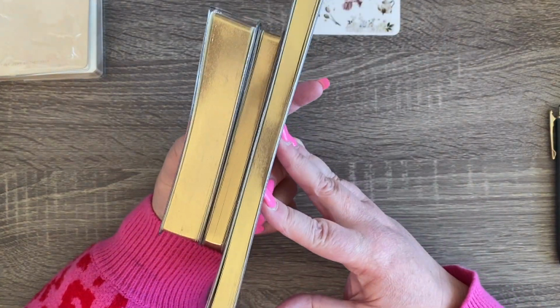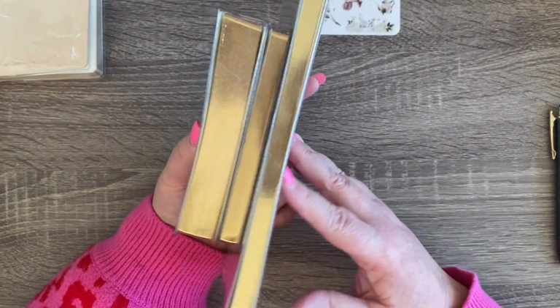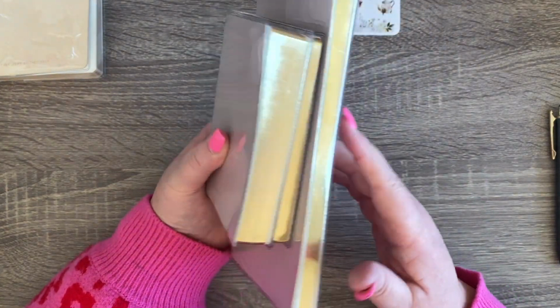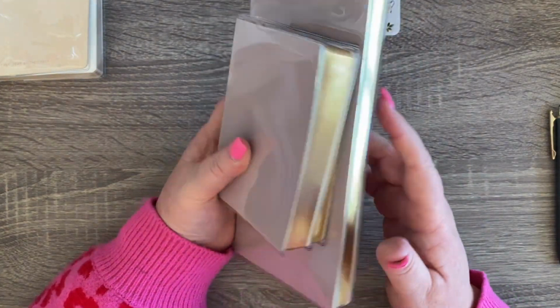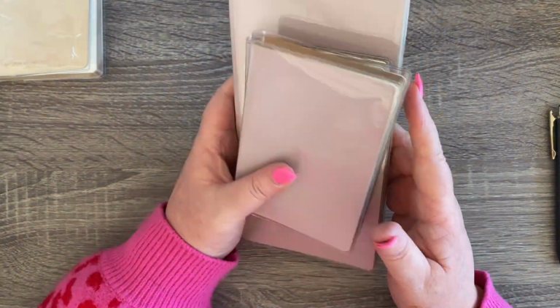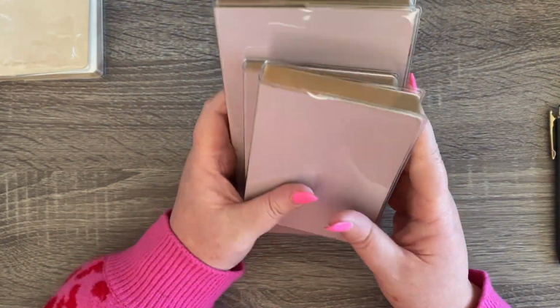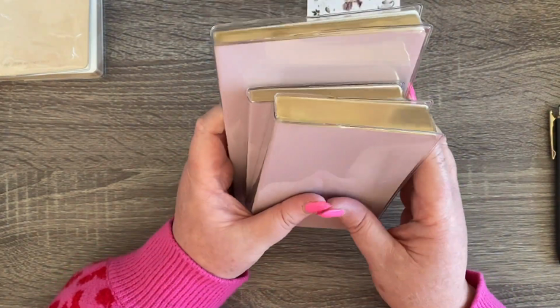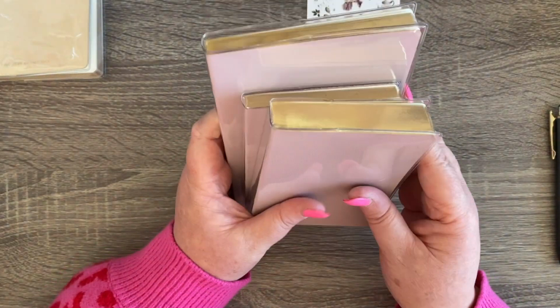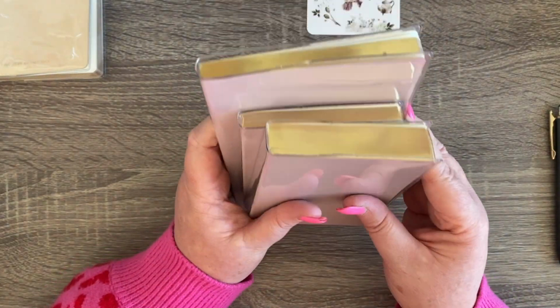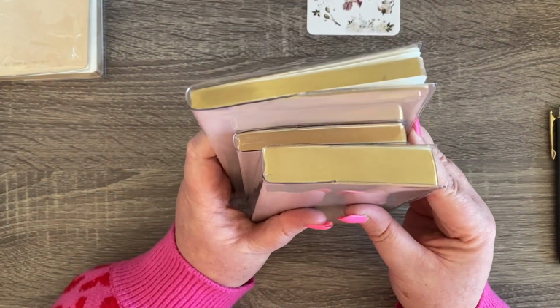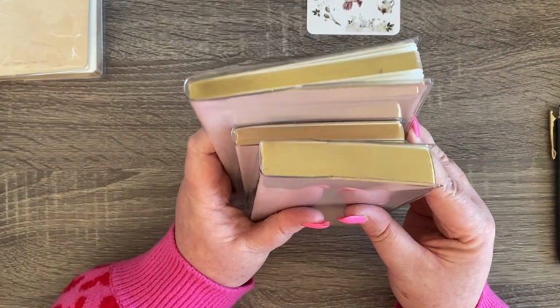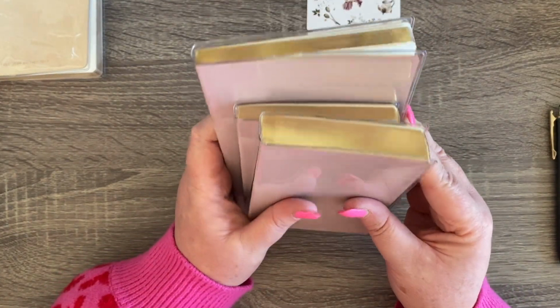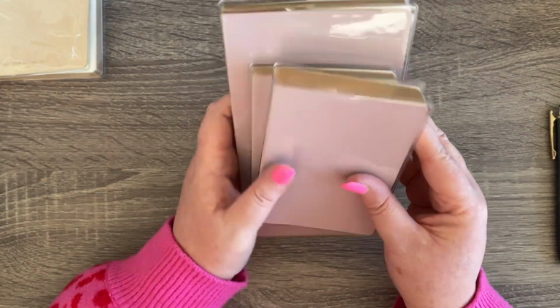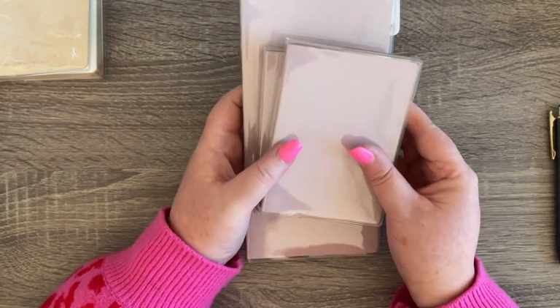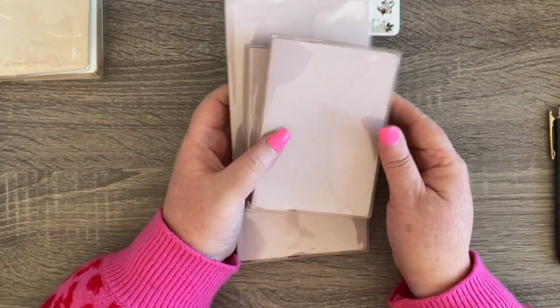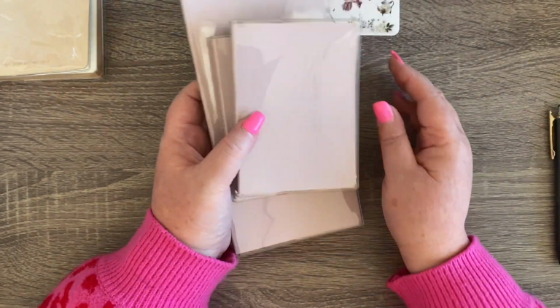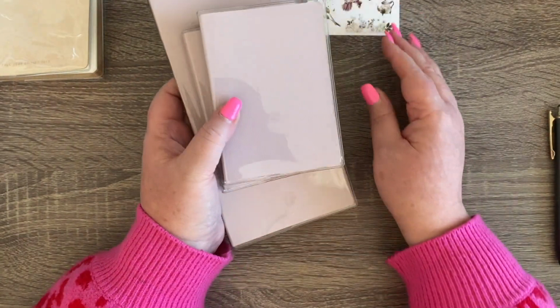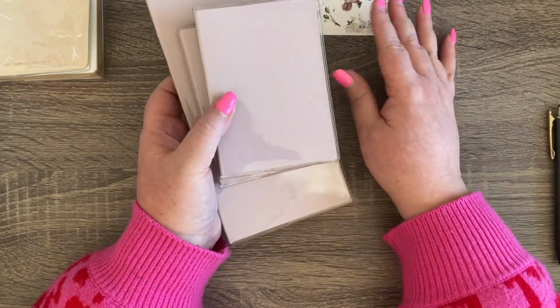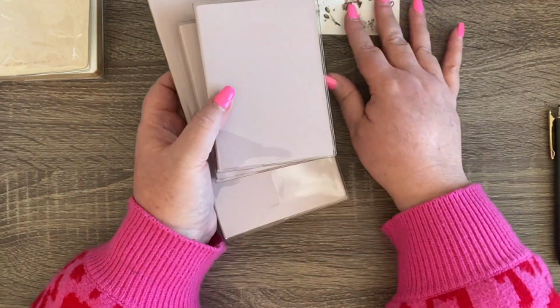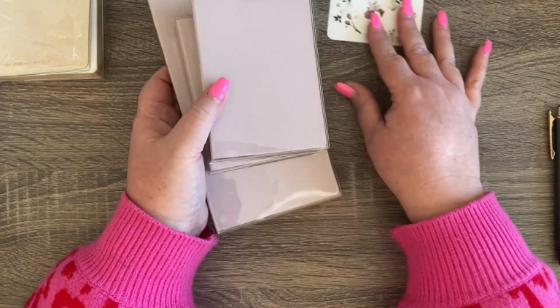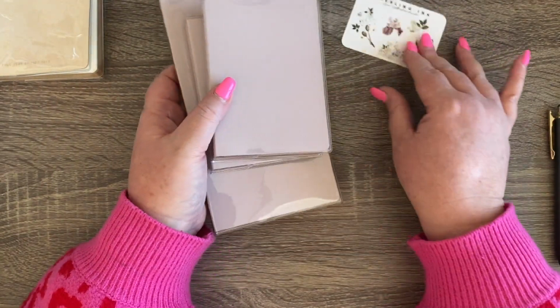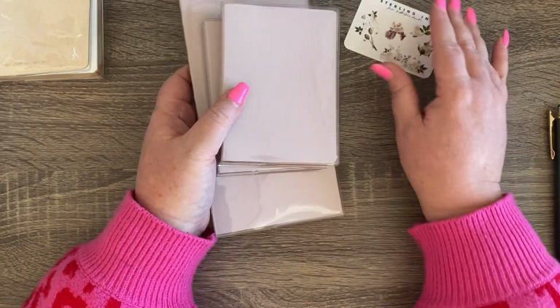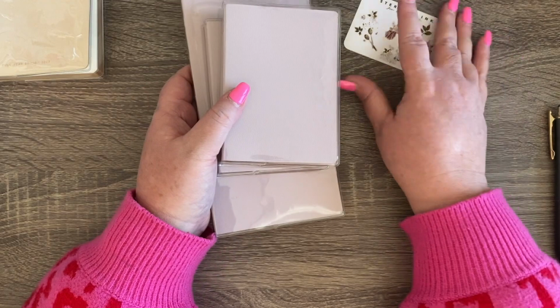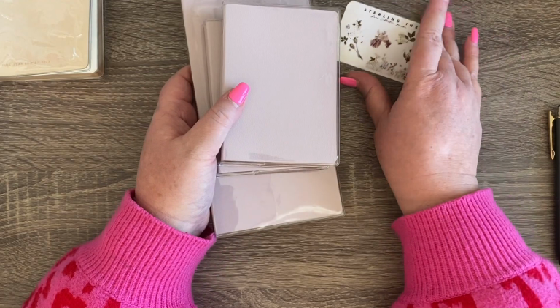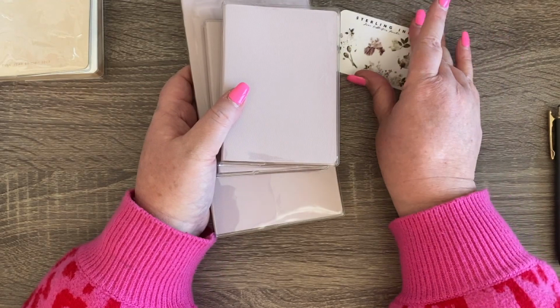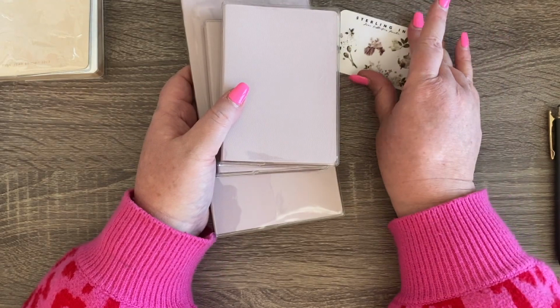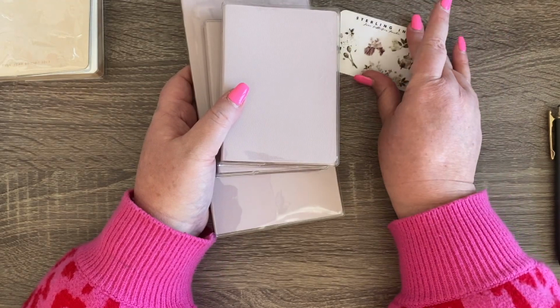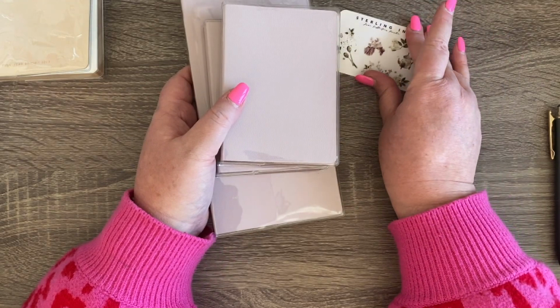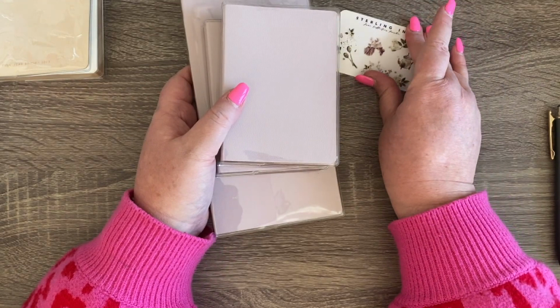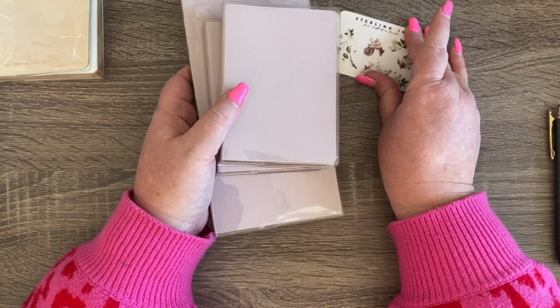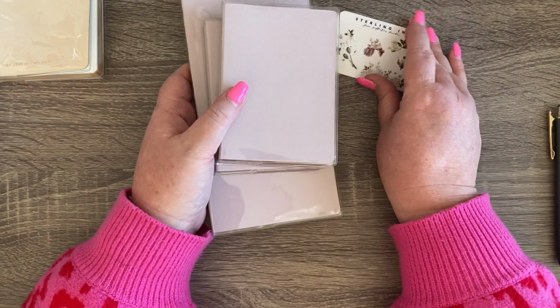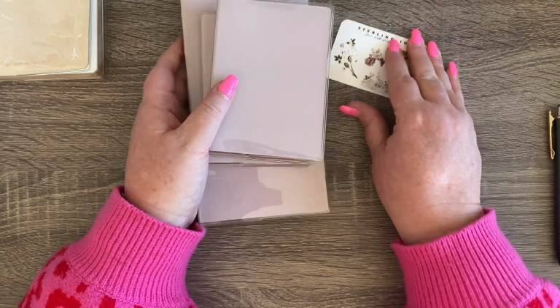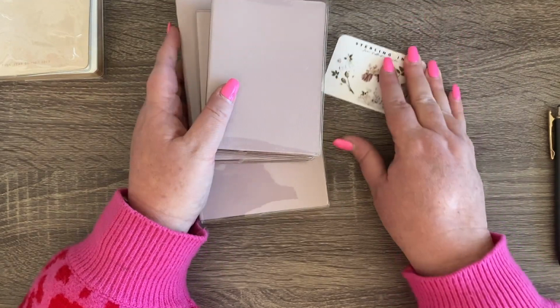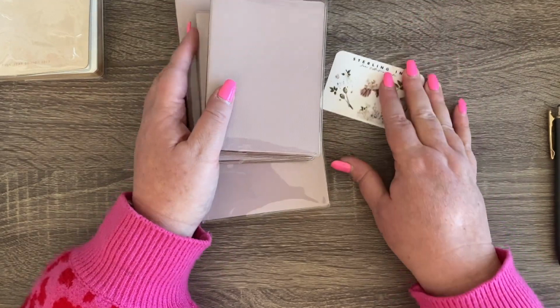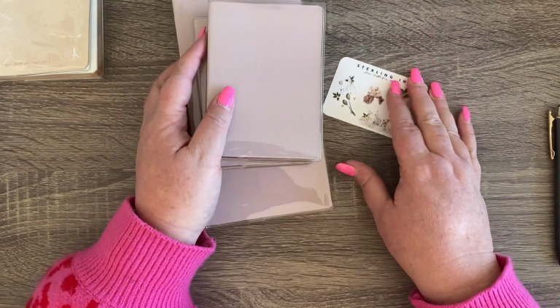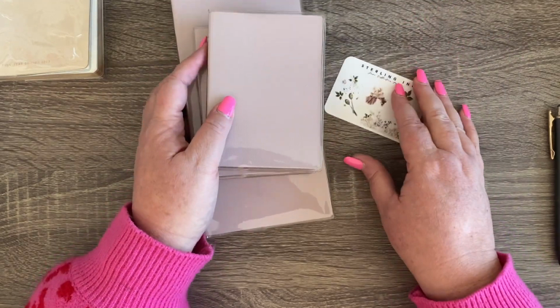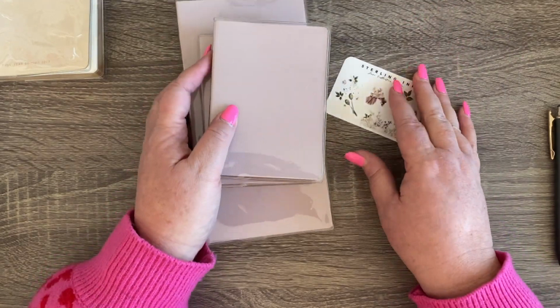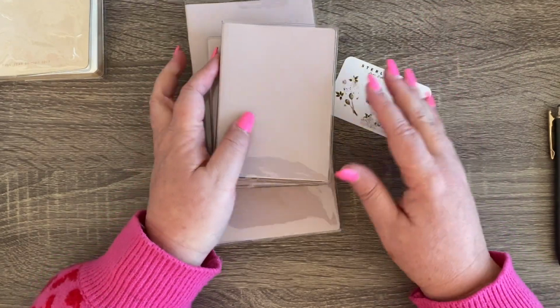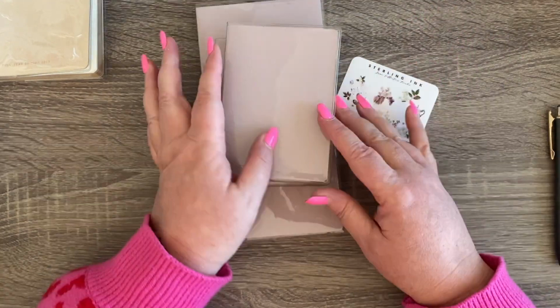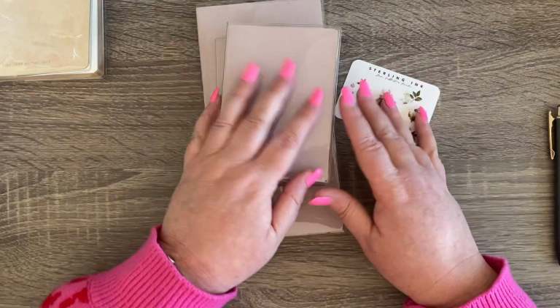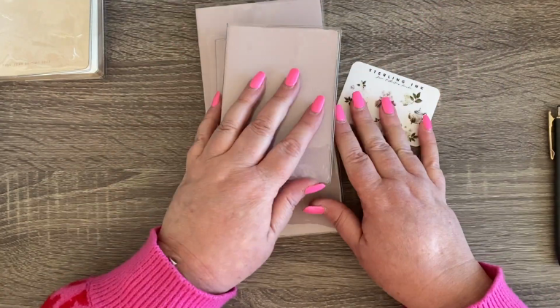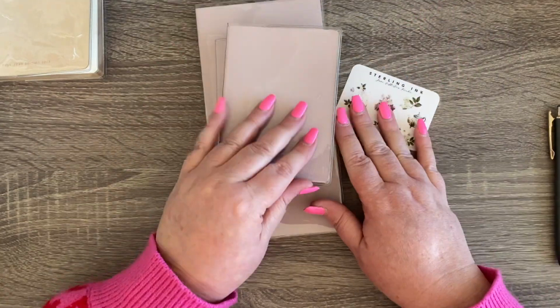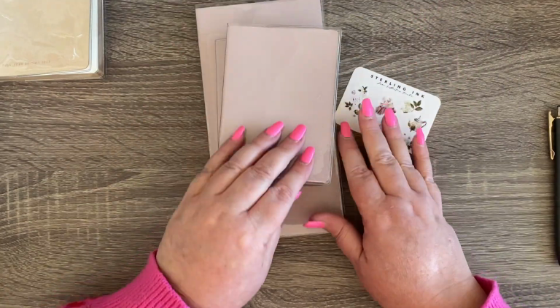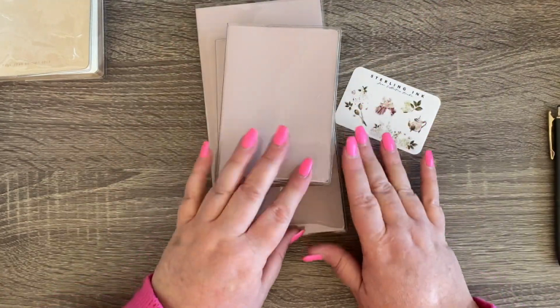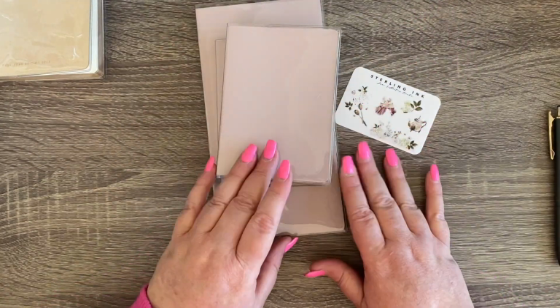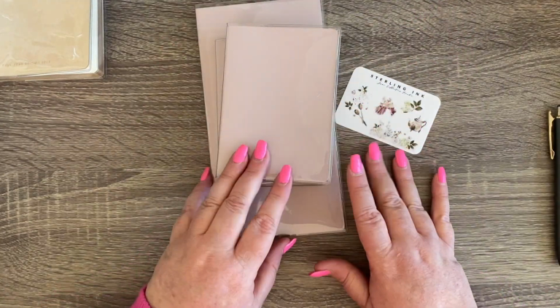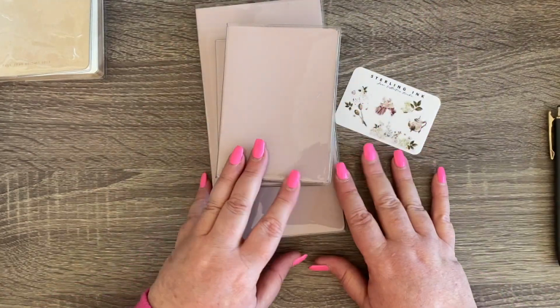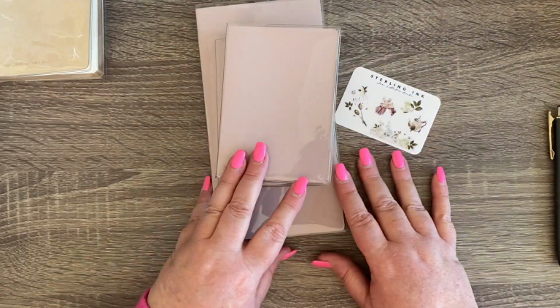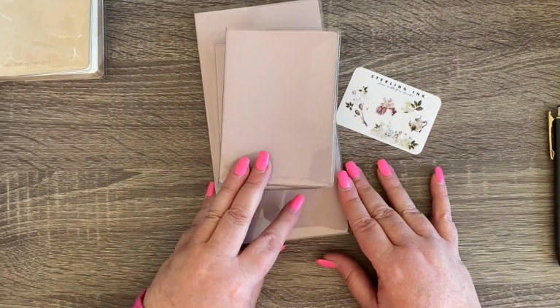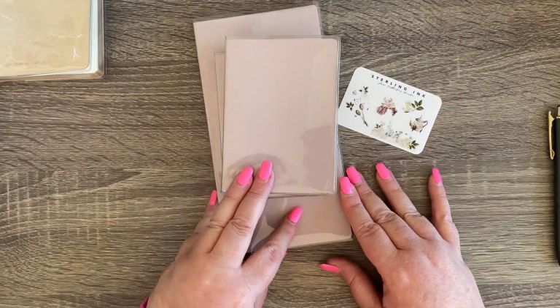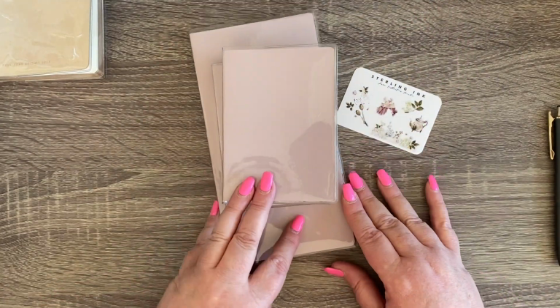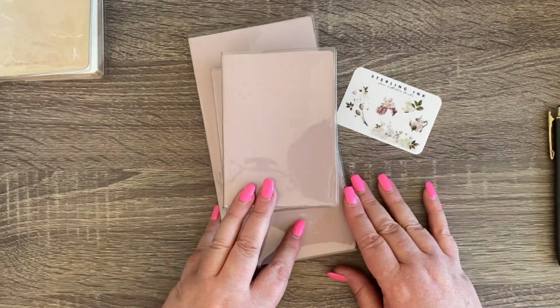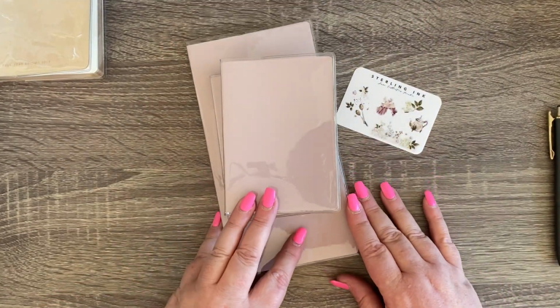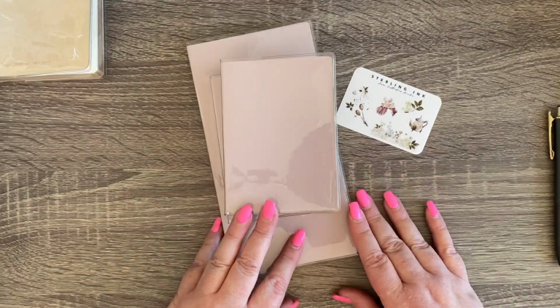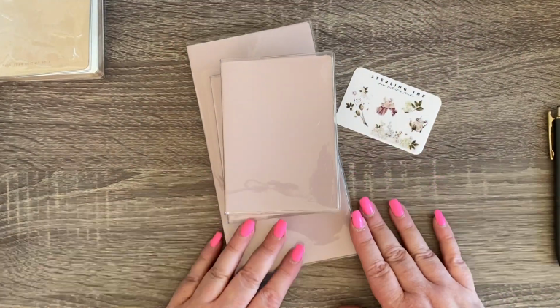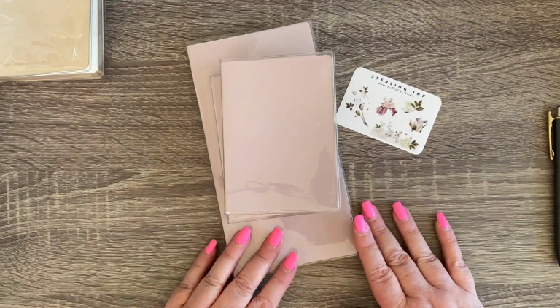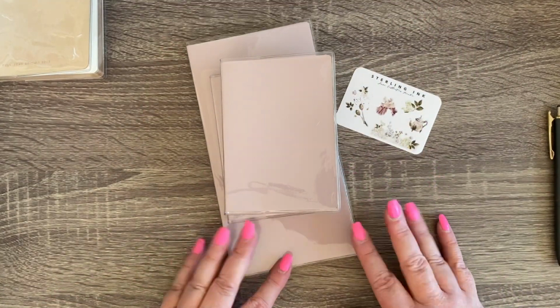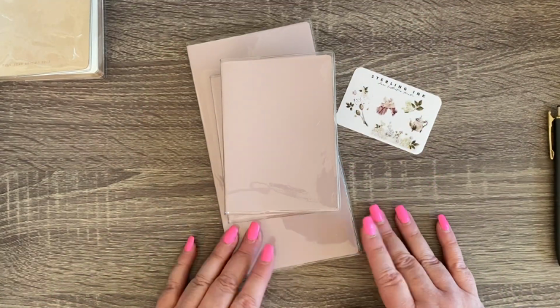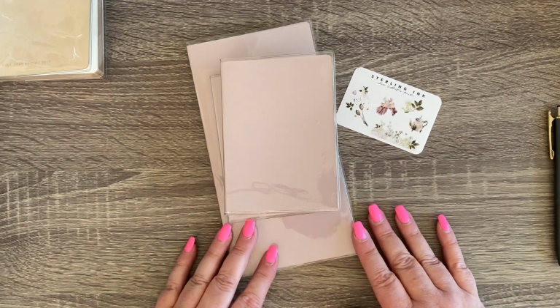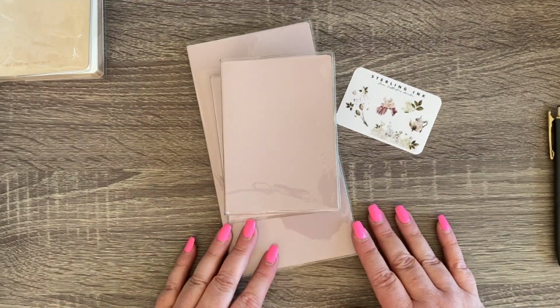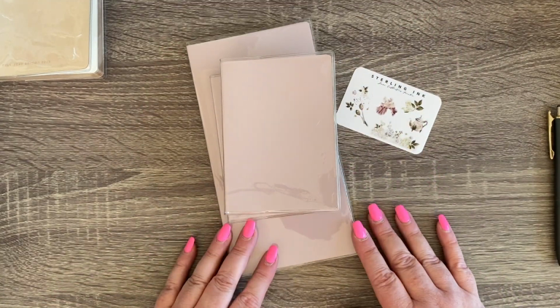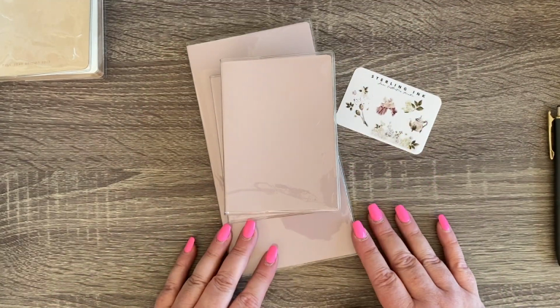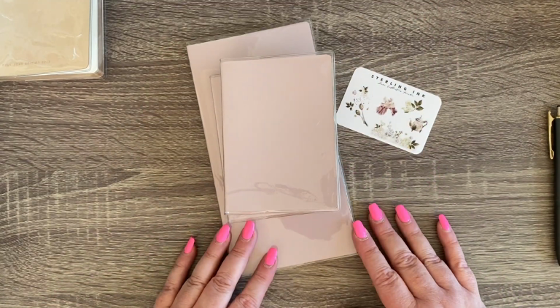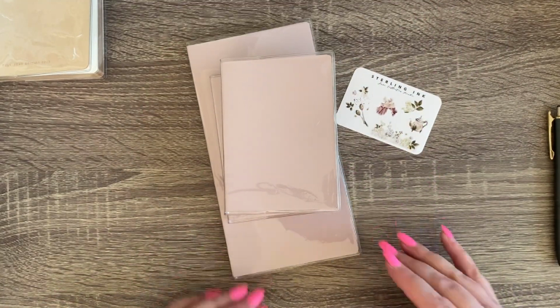Stay tuned to see how I use all of these bits and pieces. Thanks so much for watching — see you soon, bye!